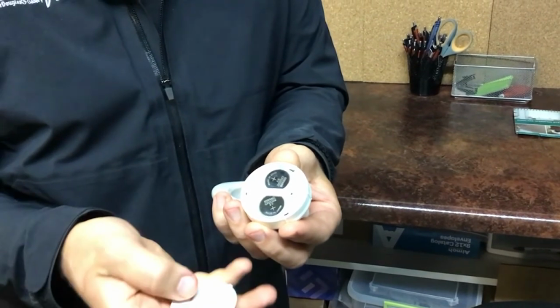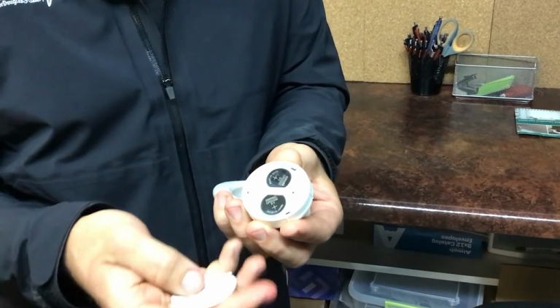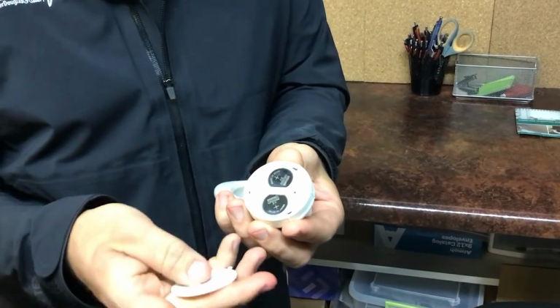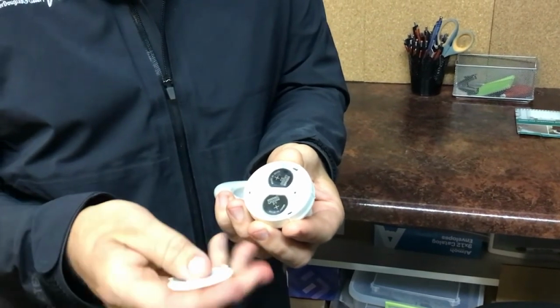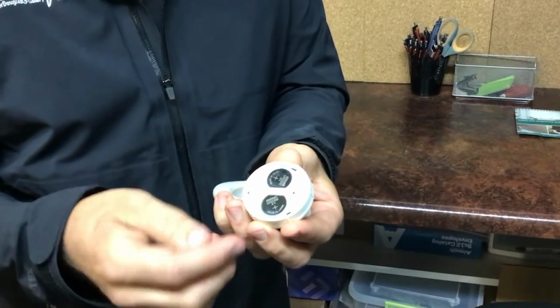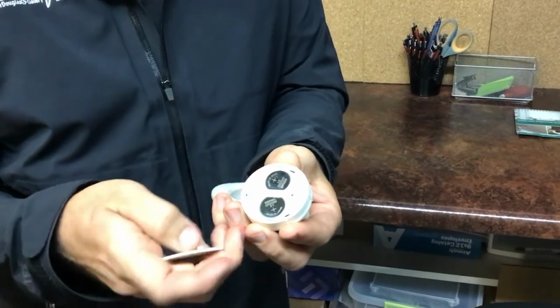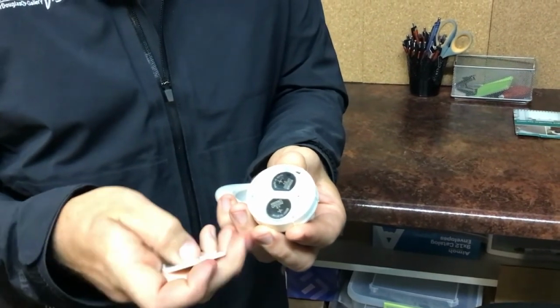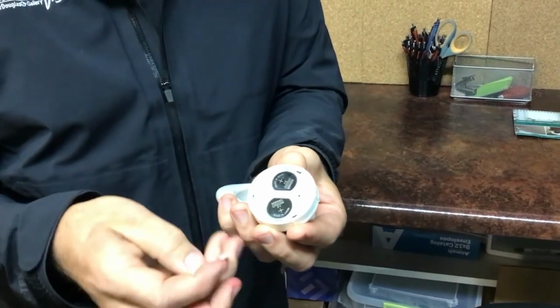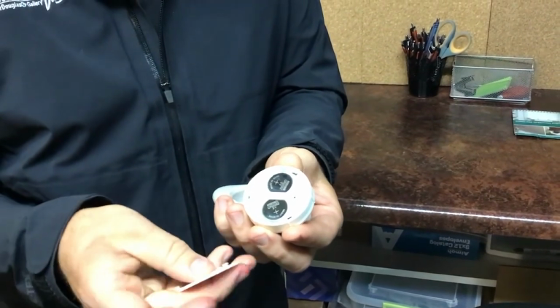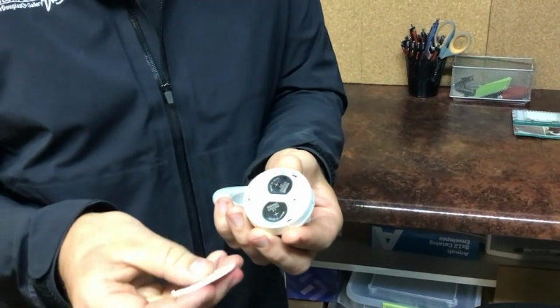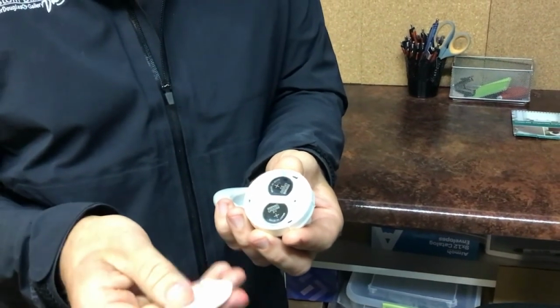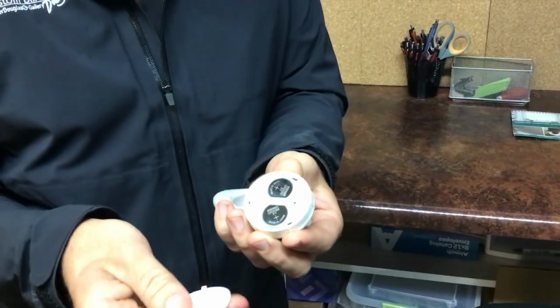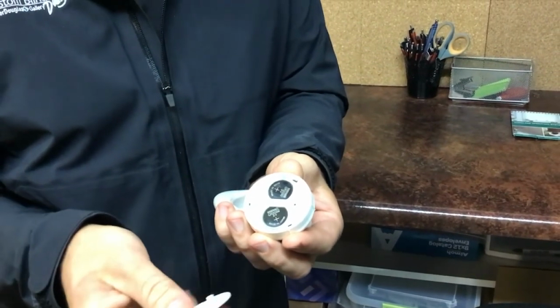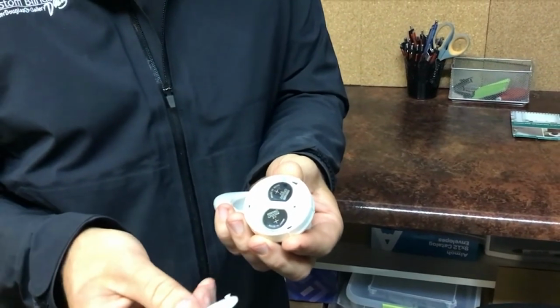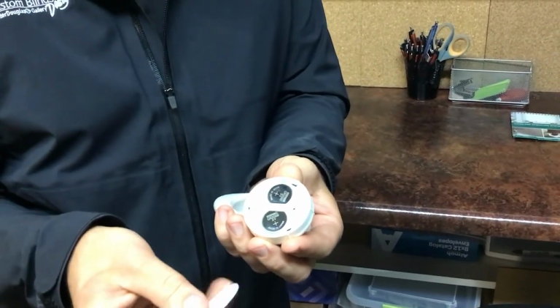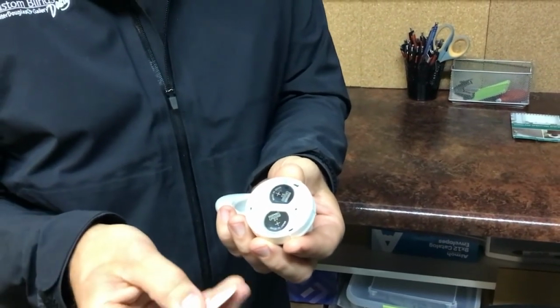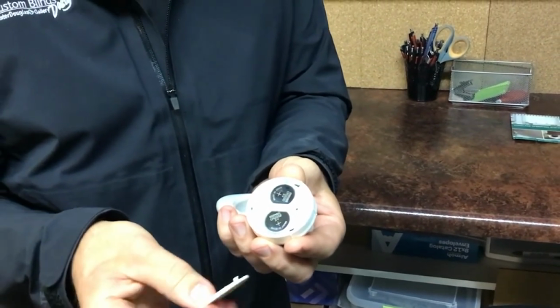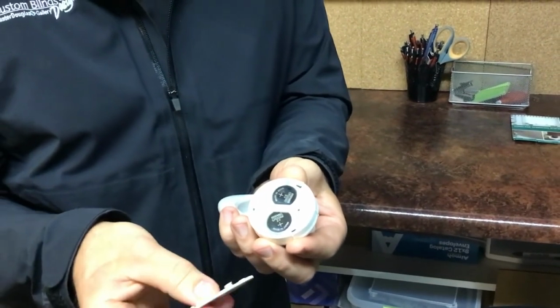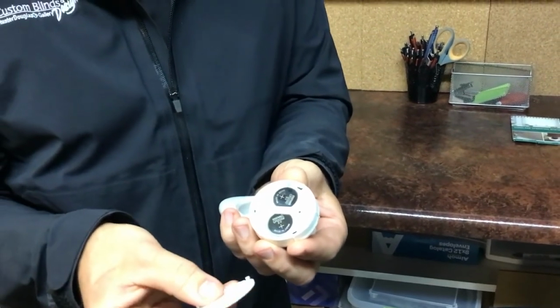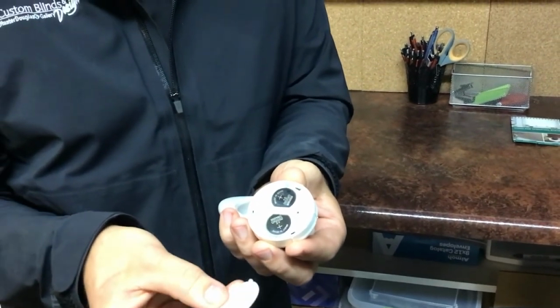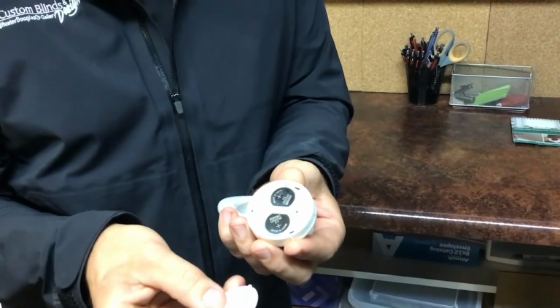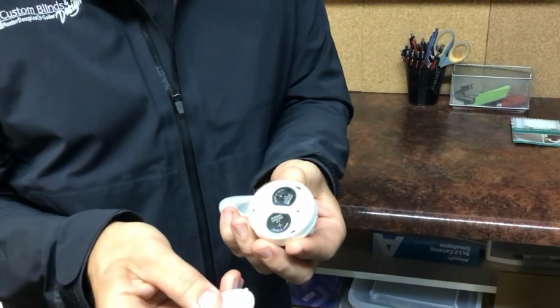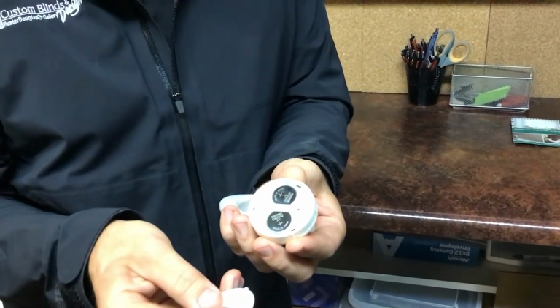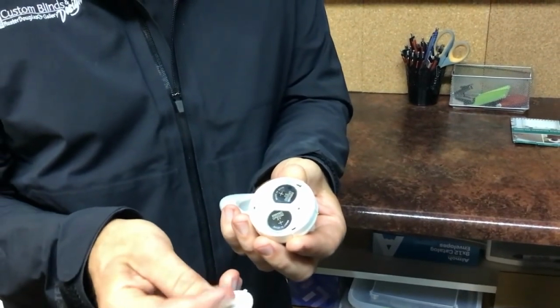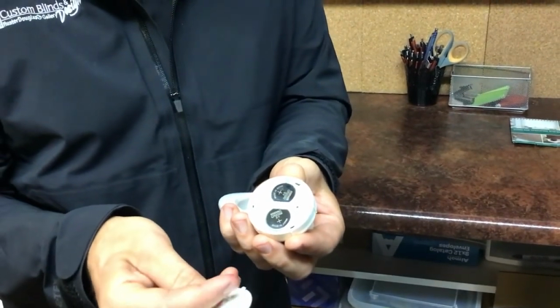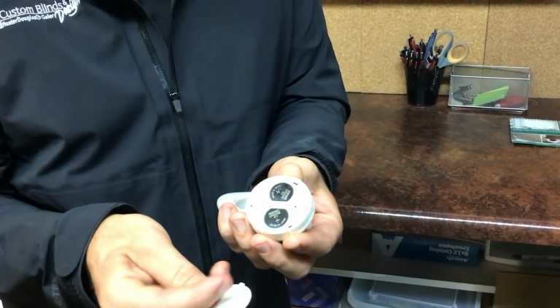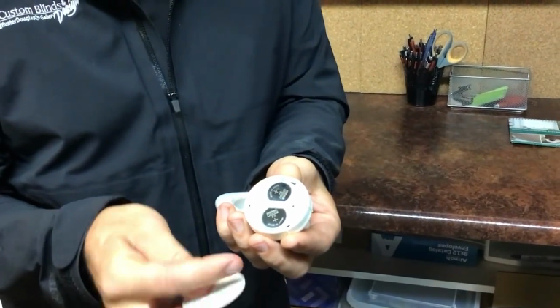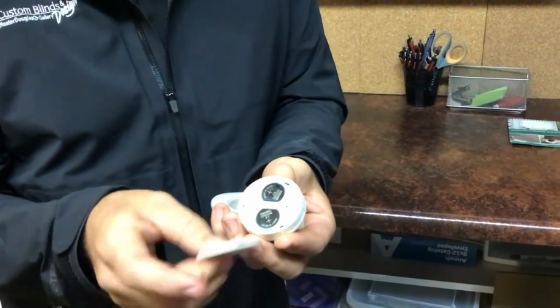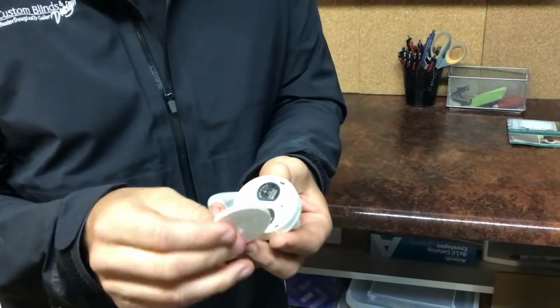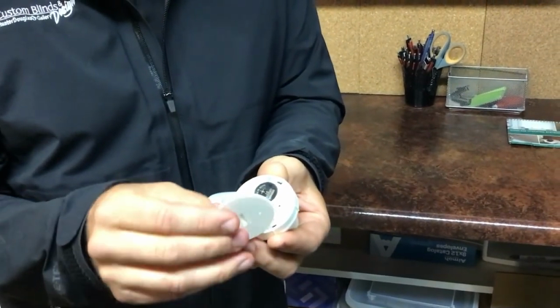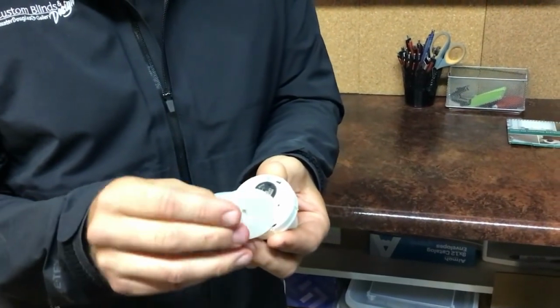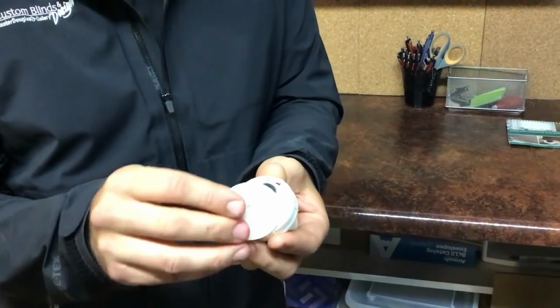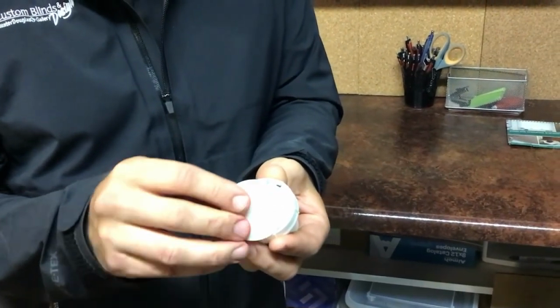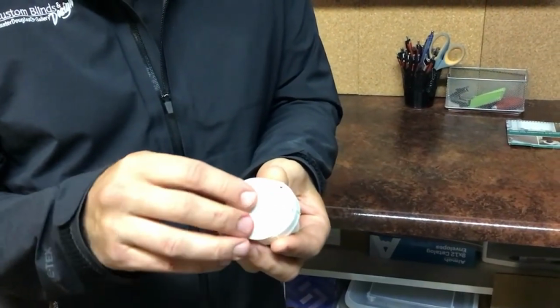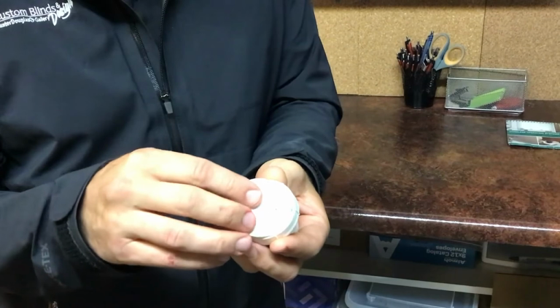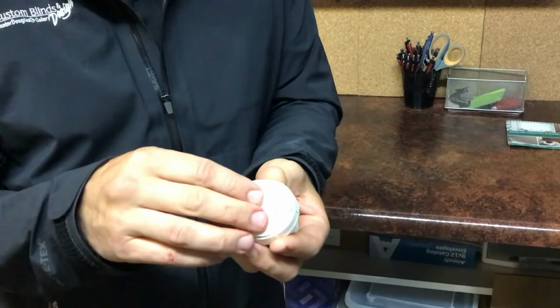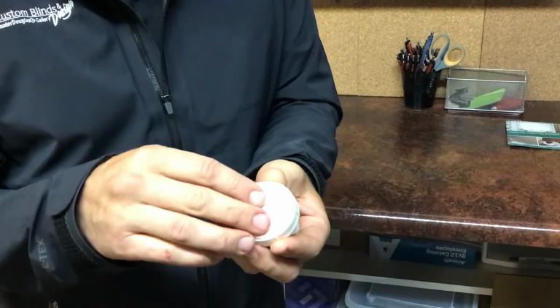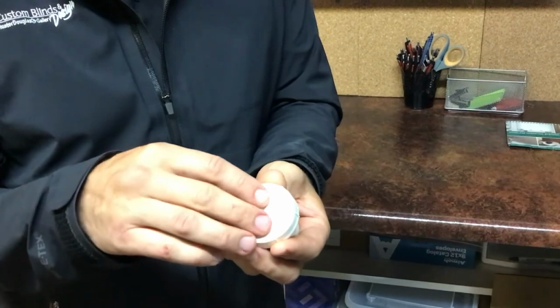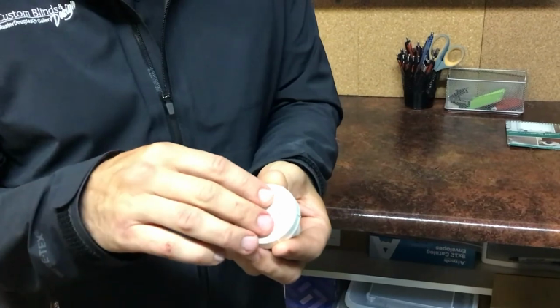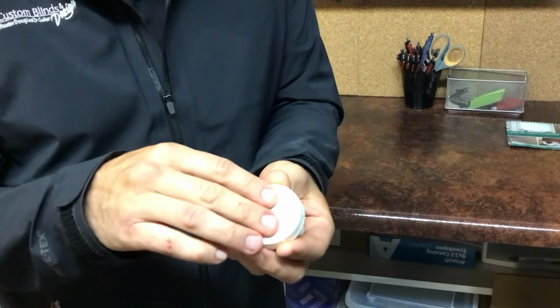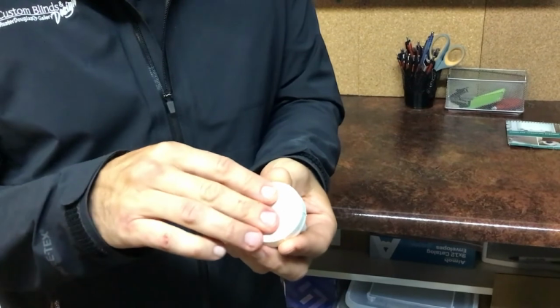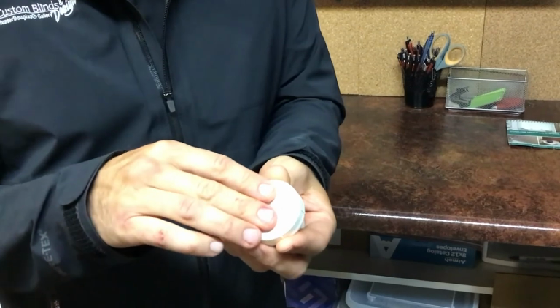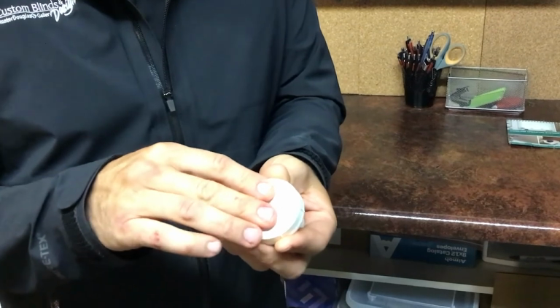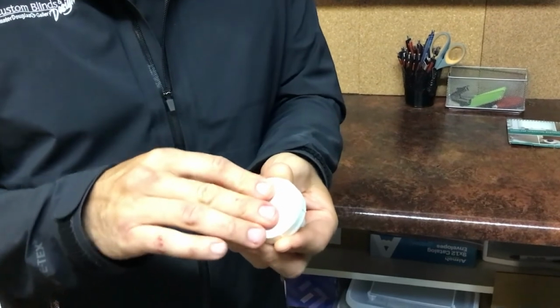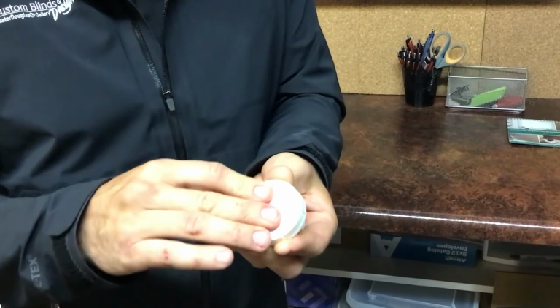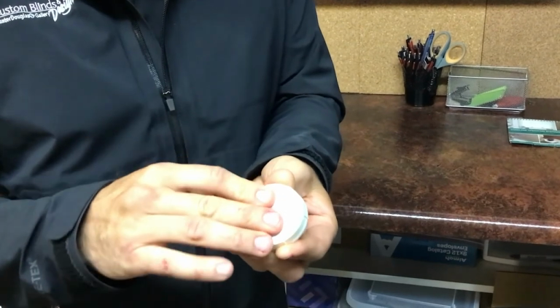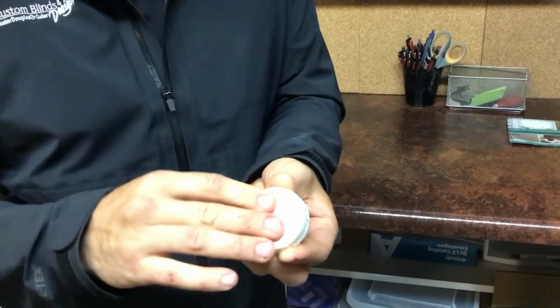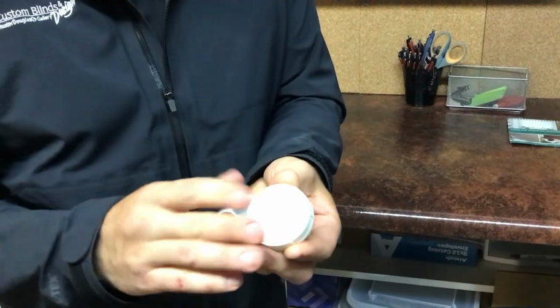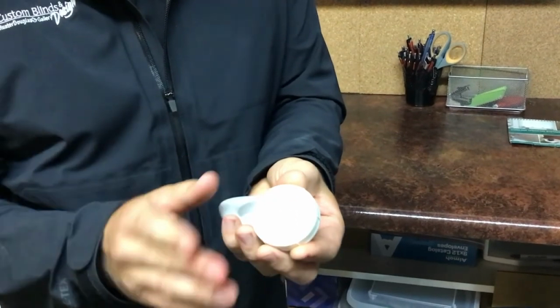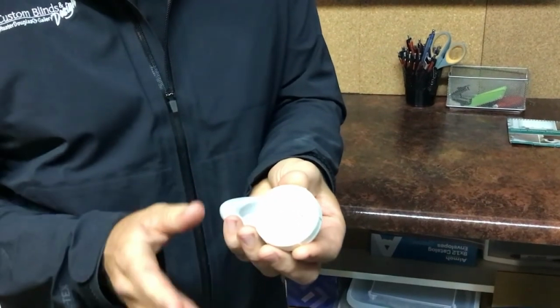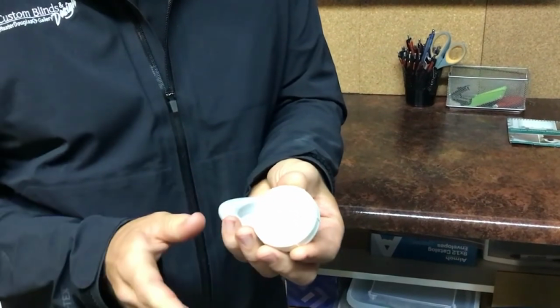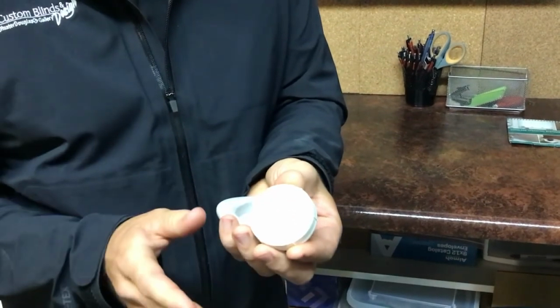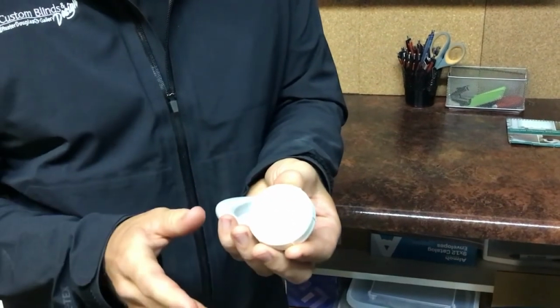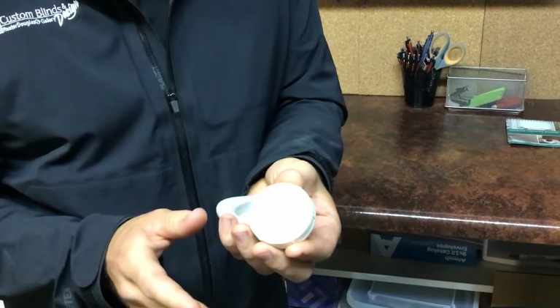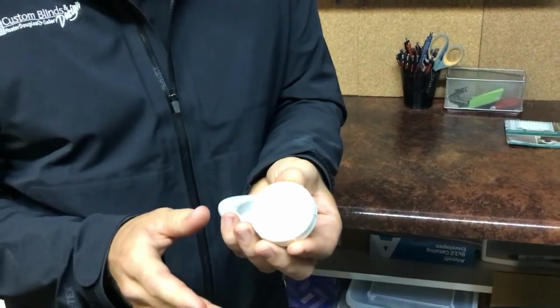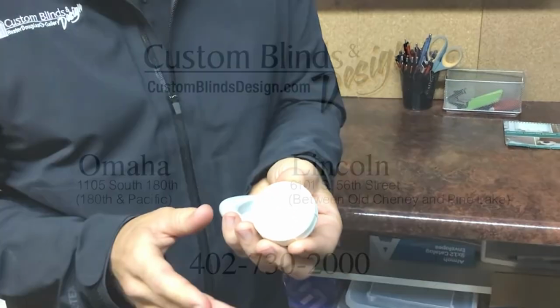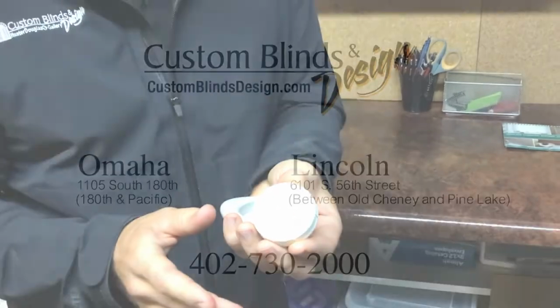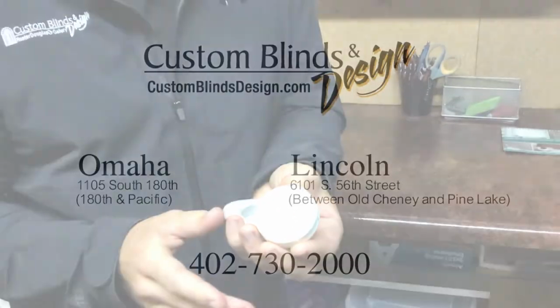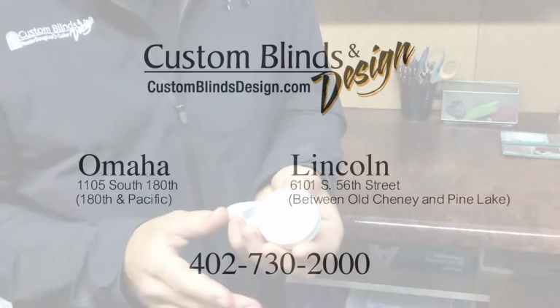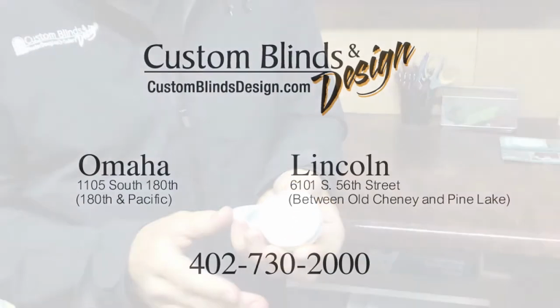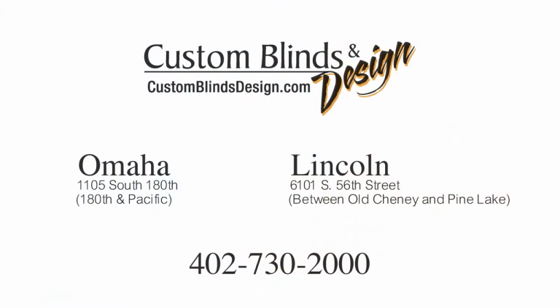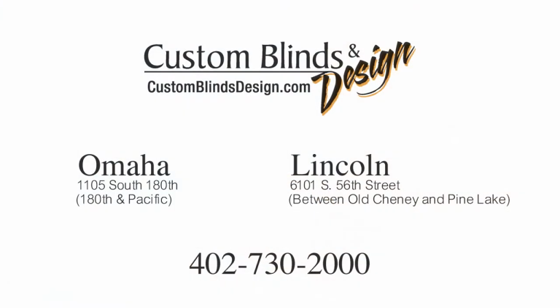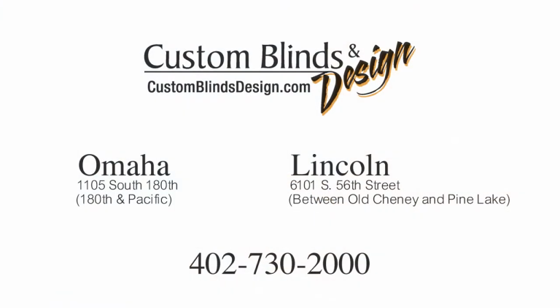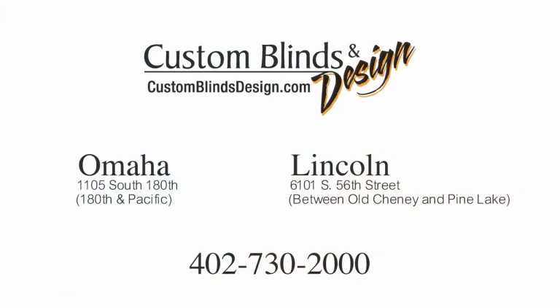Just replace those and line up your tabs. Give another little small turn and you're good to go.